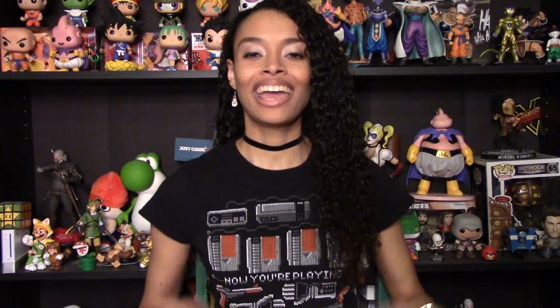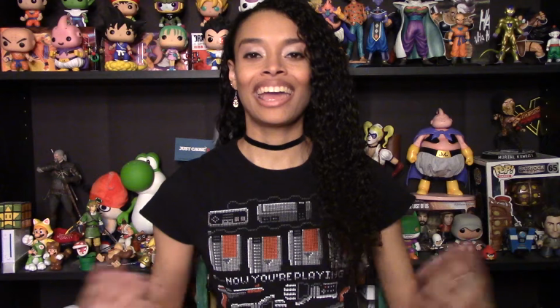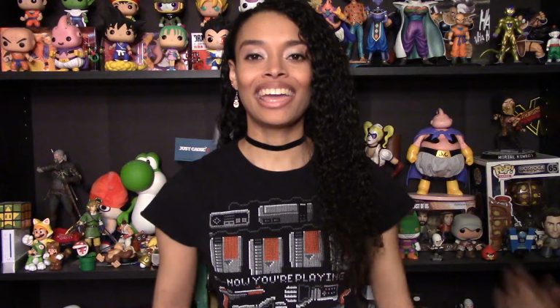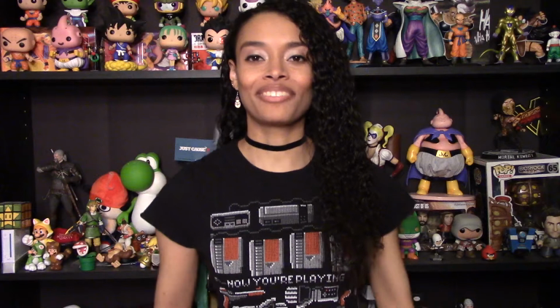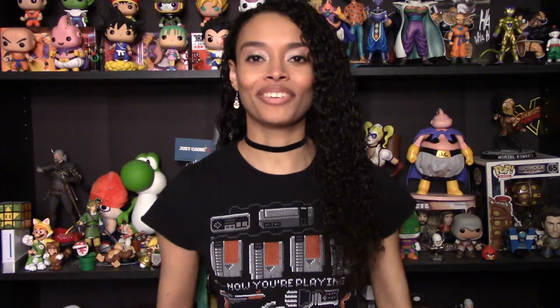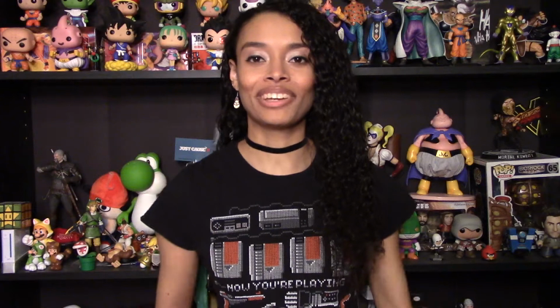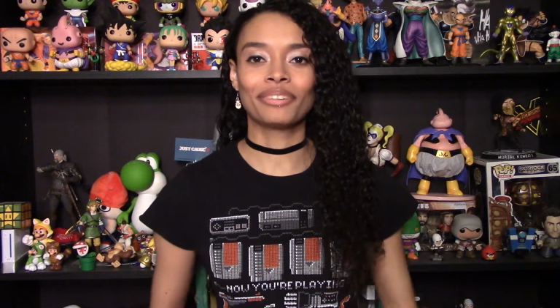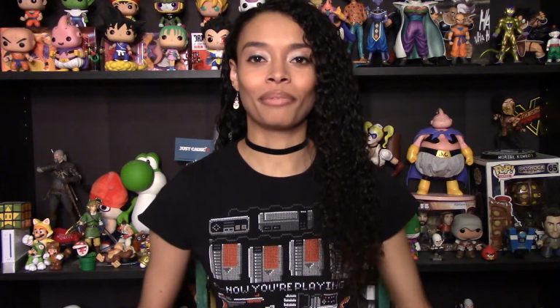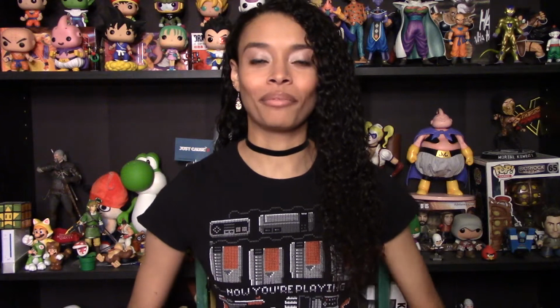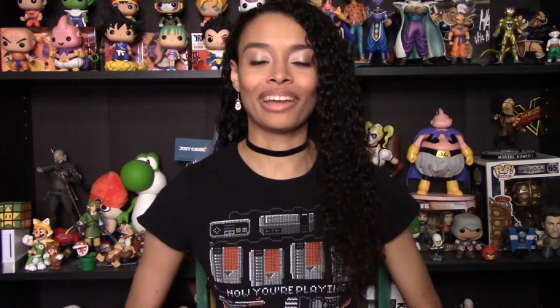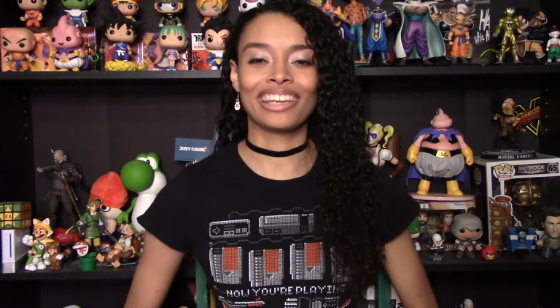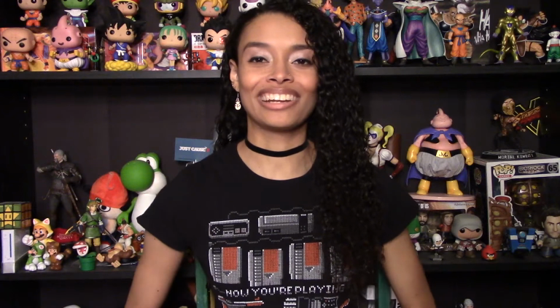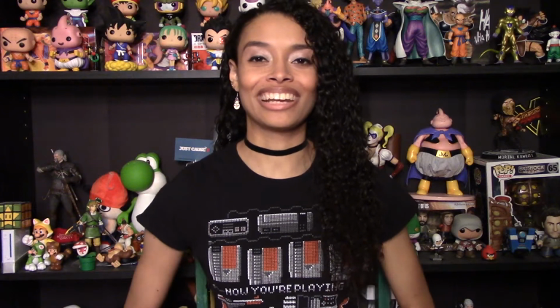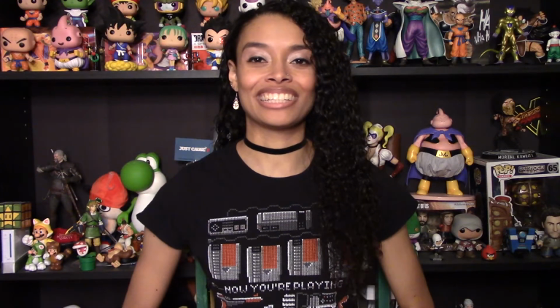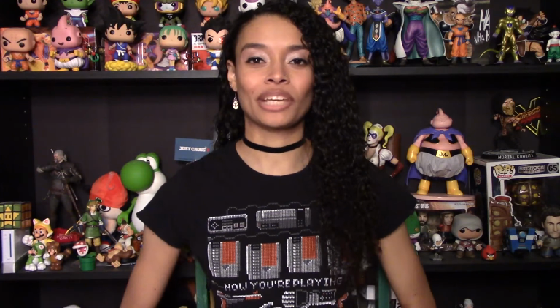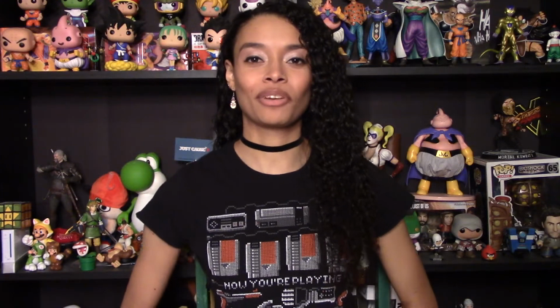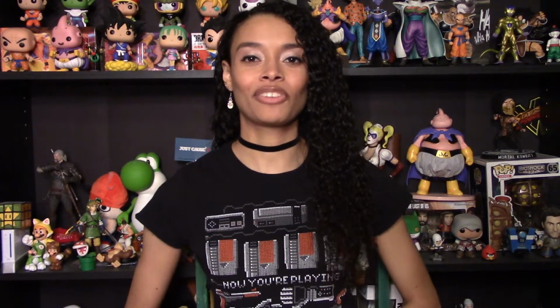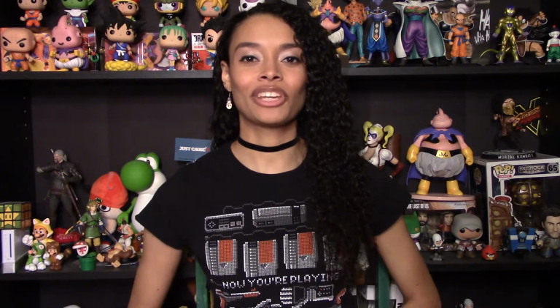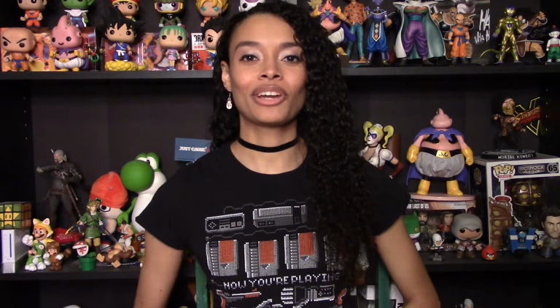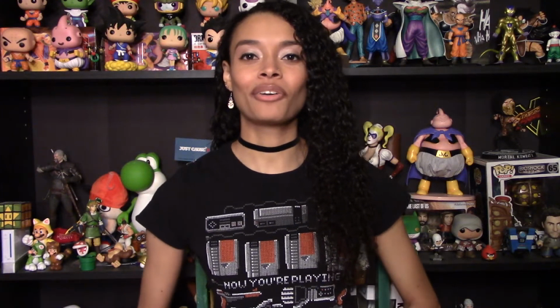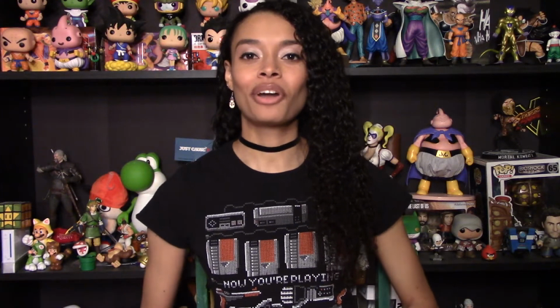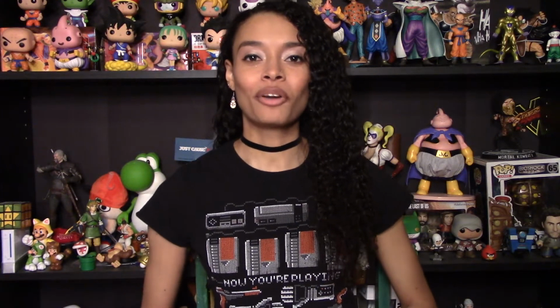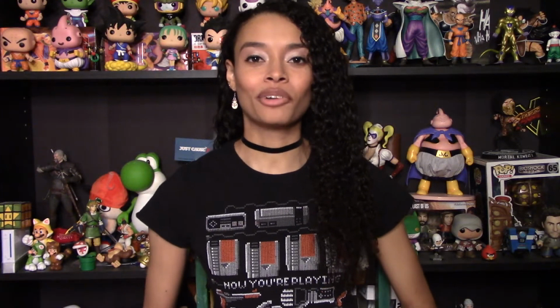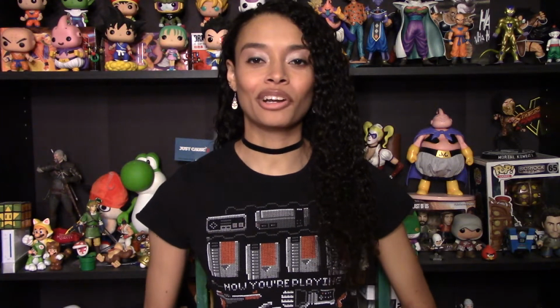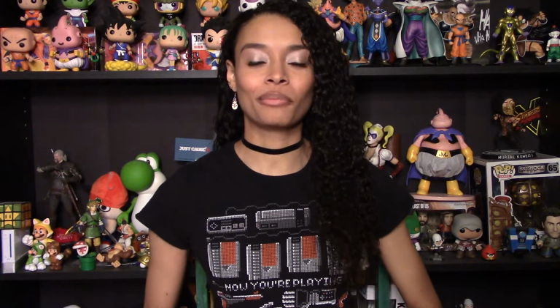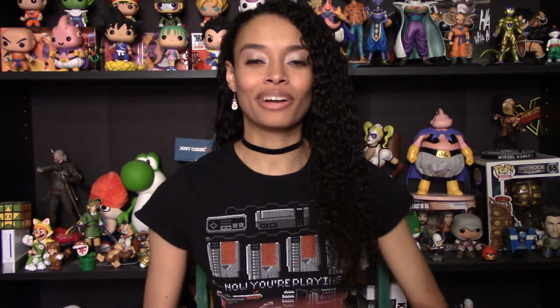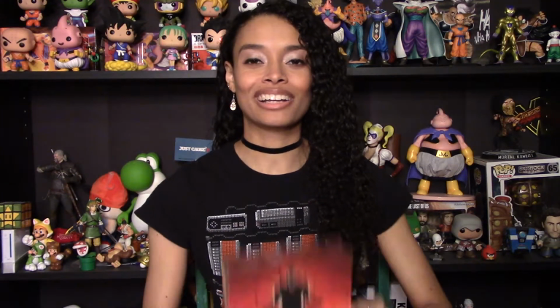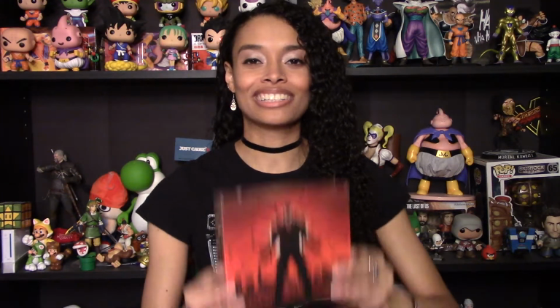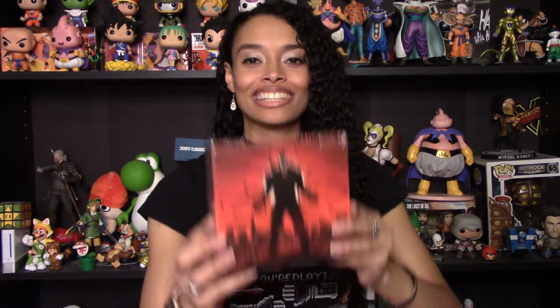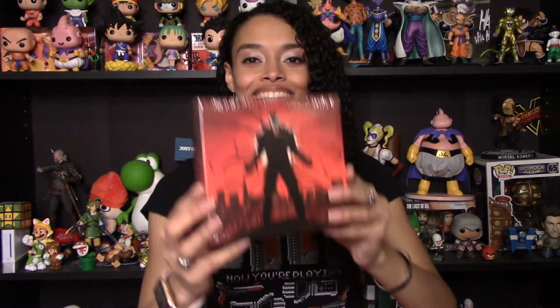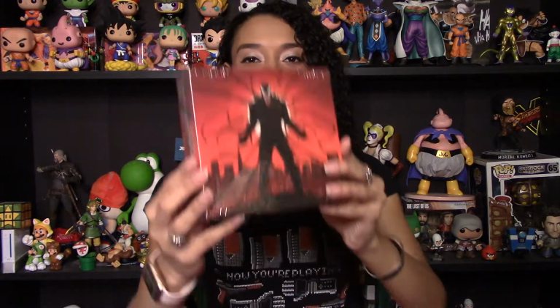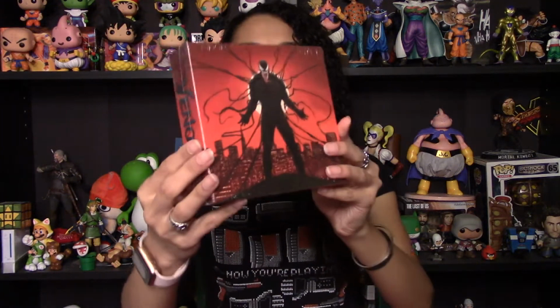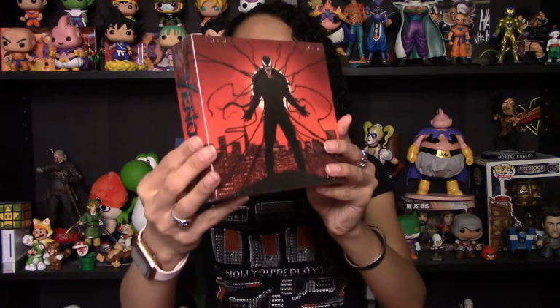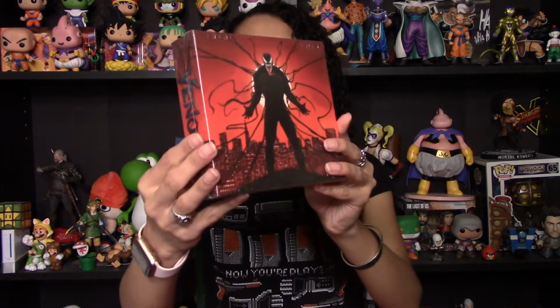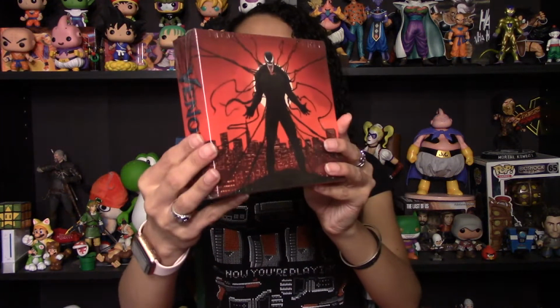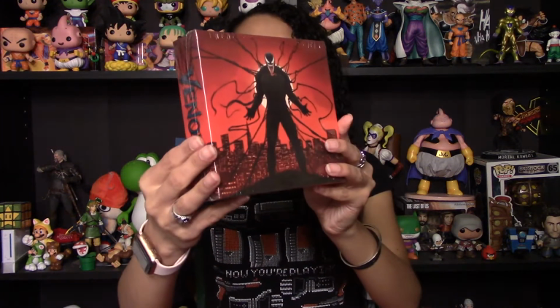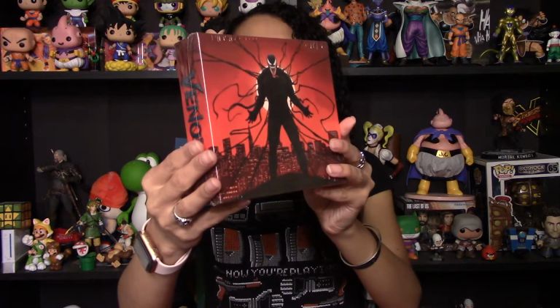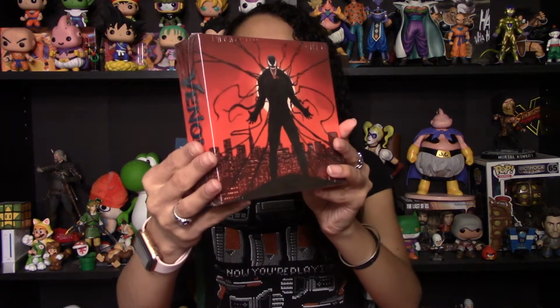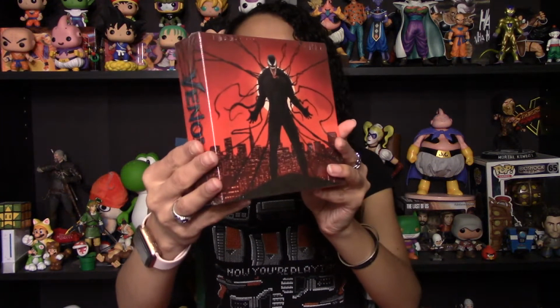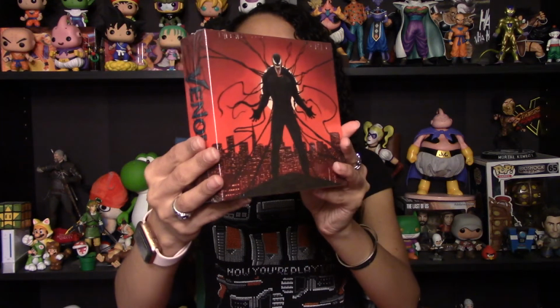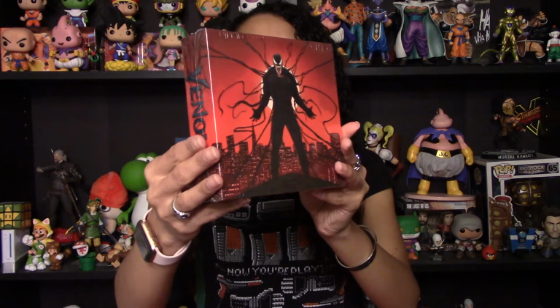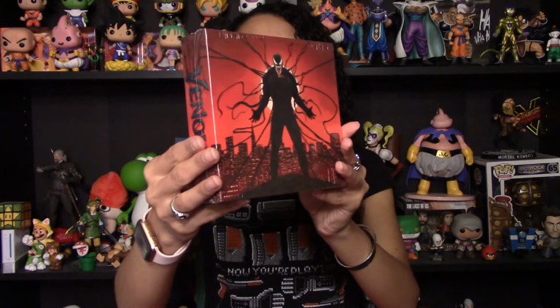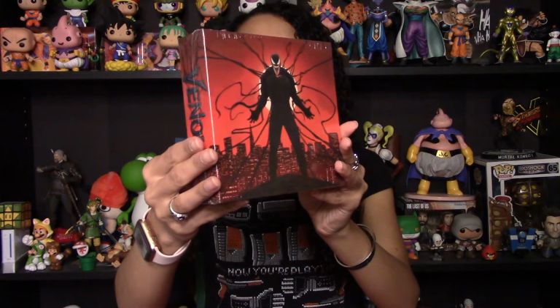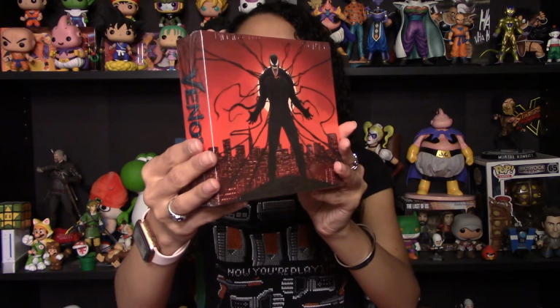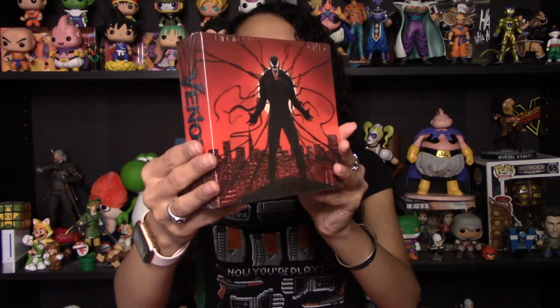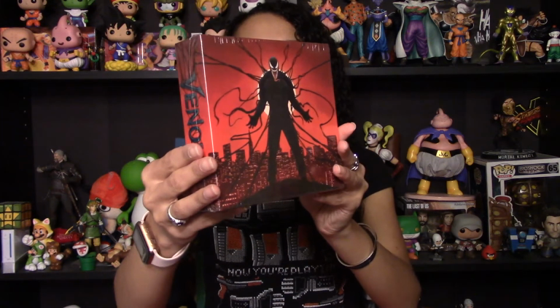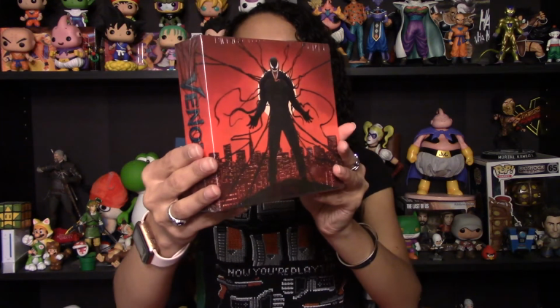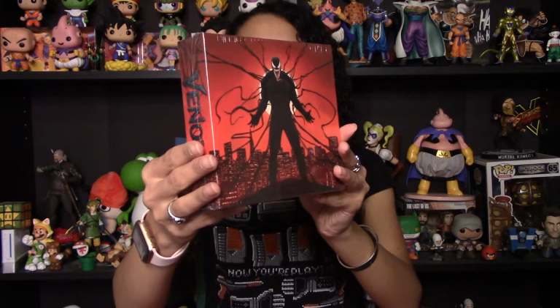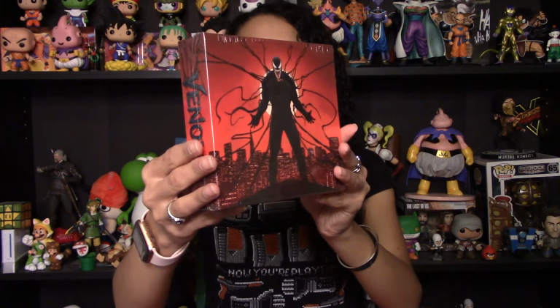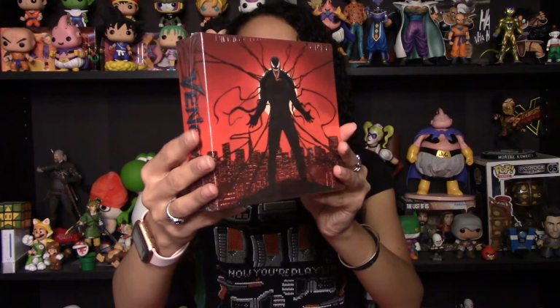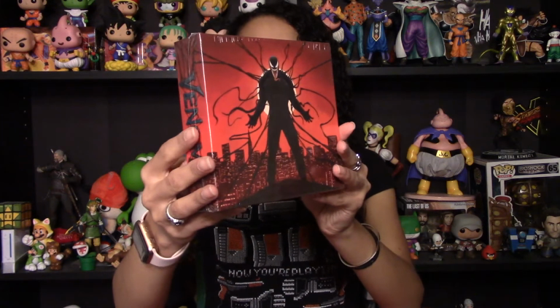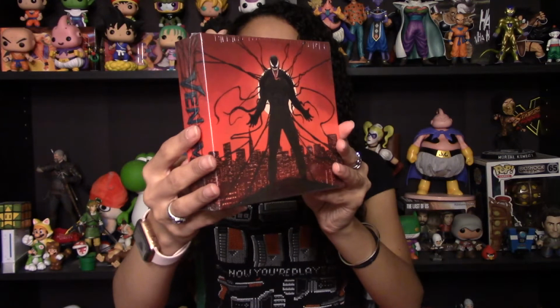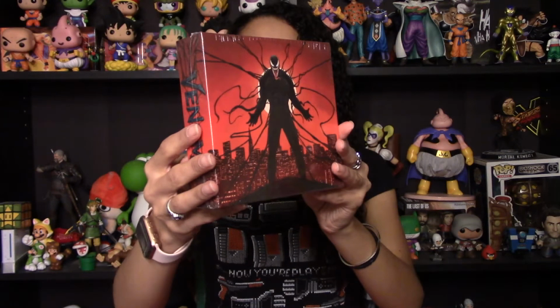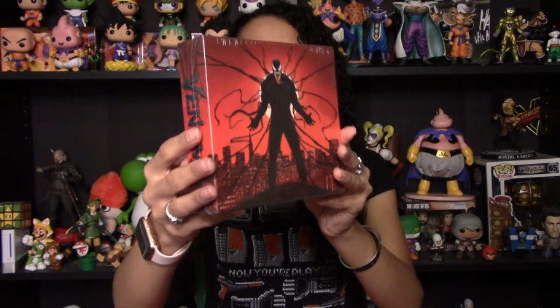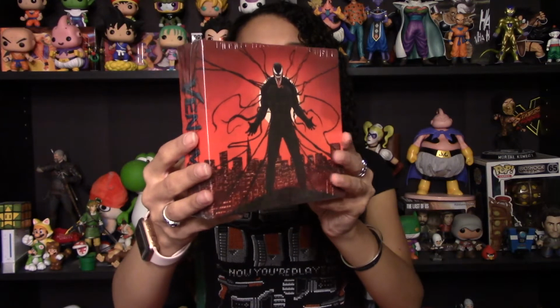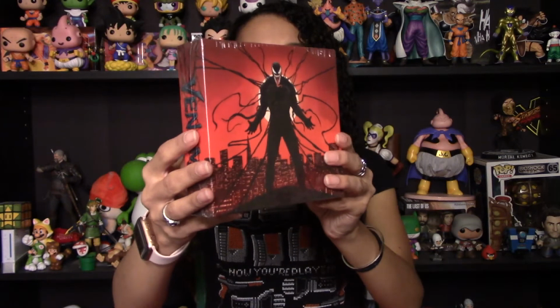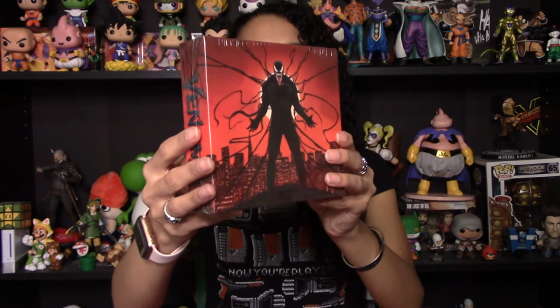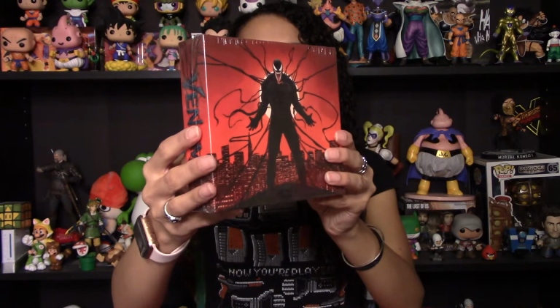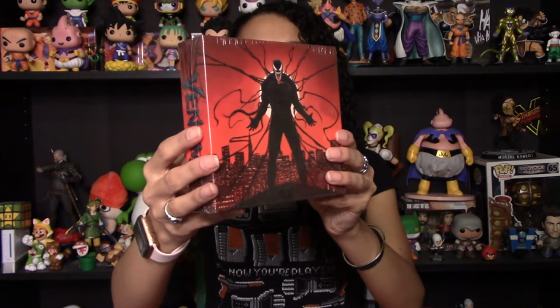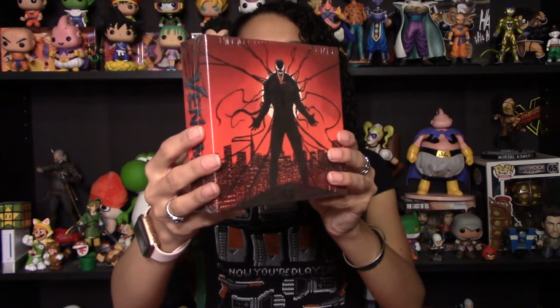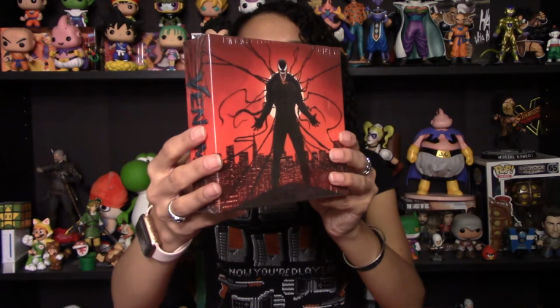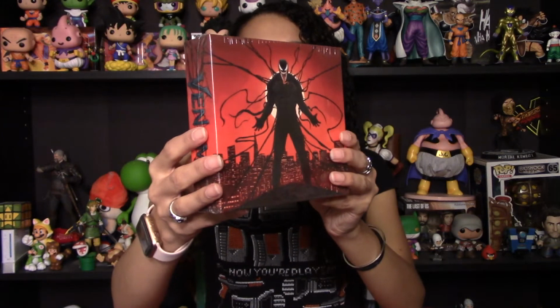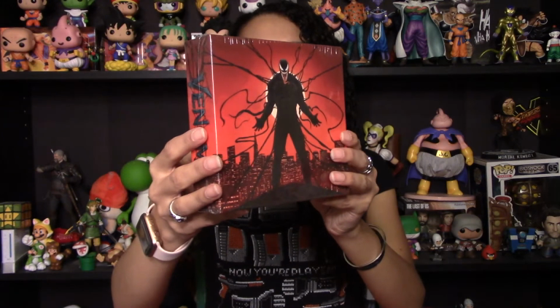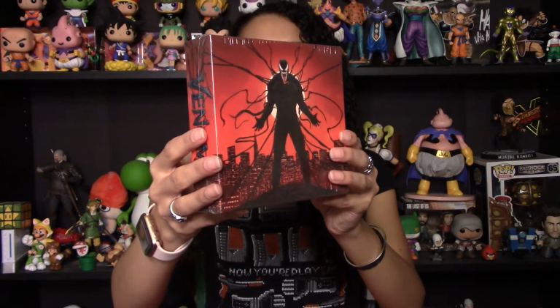Hey everyone! Mama here. Today is a quick video. We are unboxing the Venom Special Edition Blu-ray set, so let's get right into it.